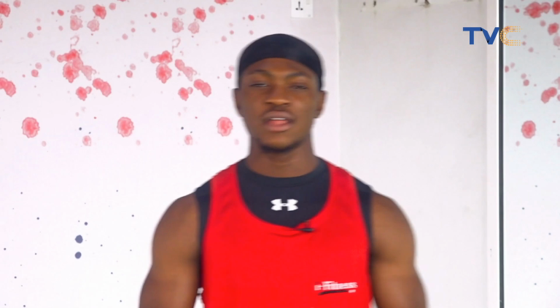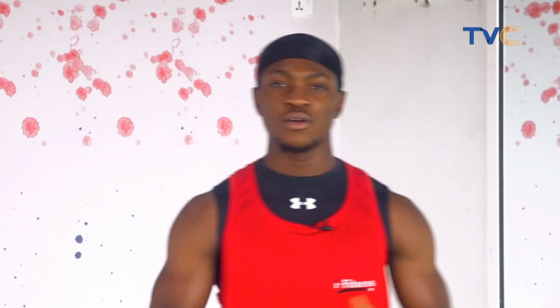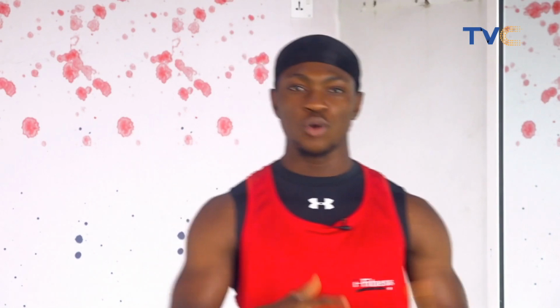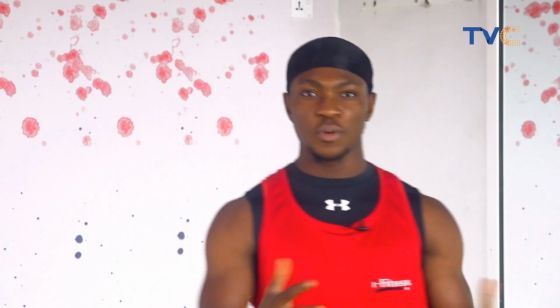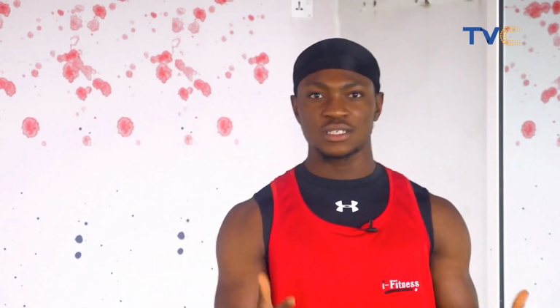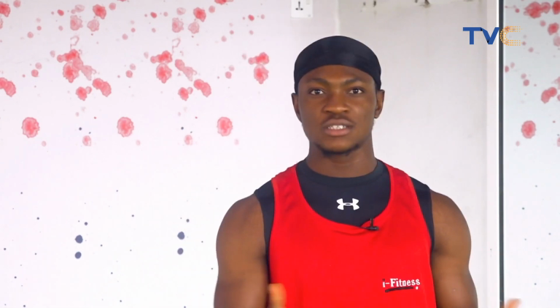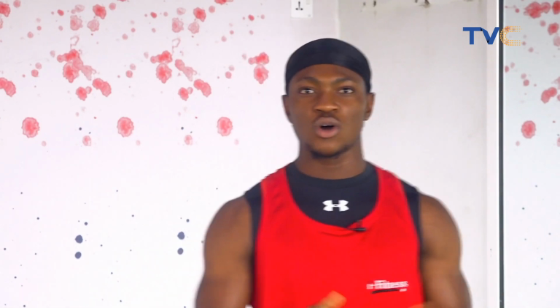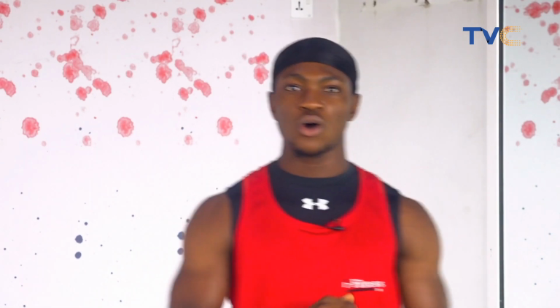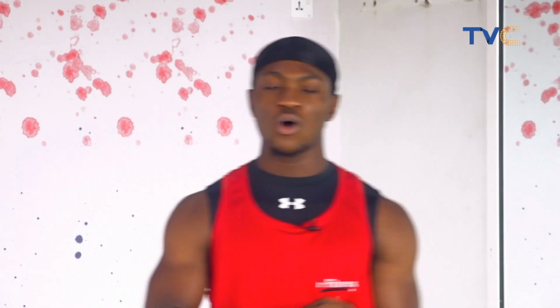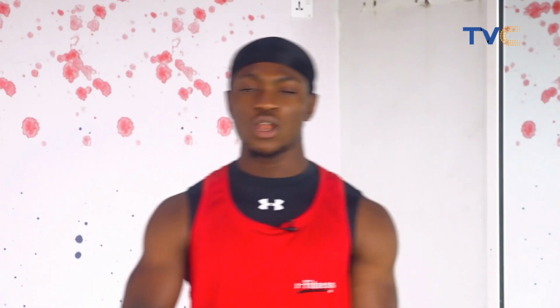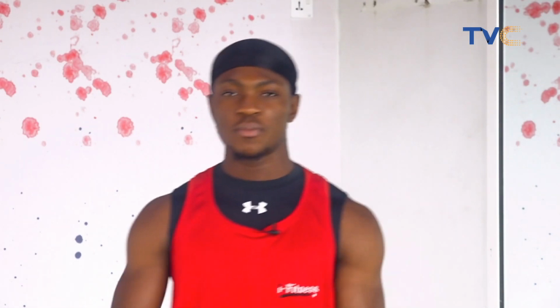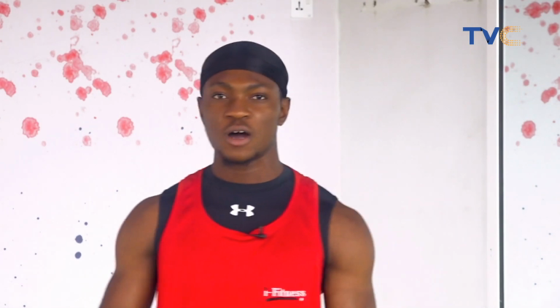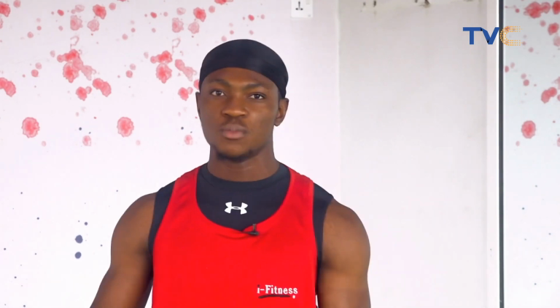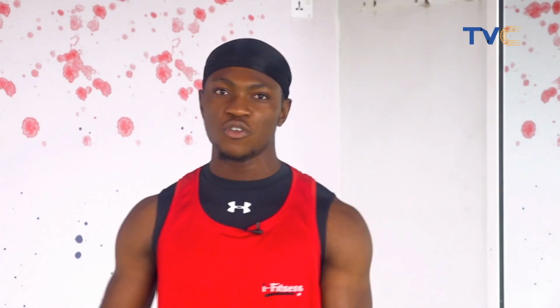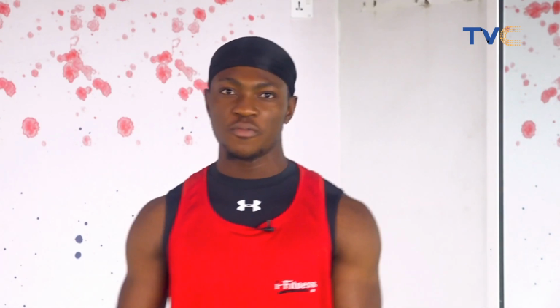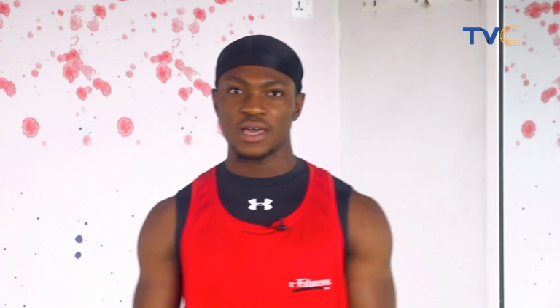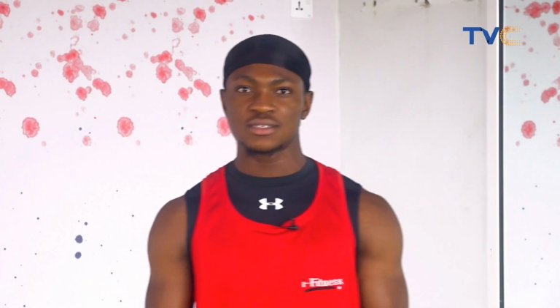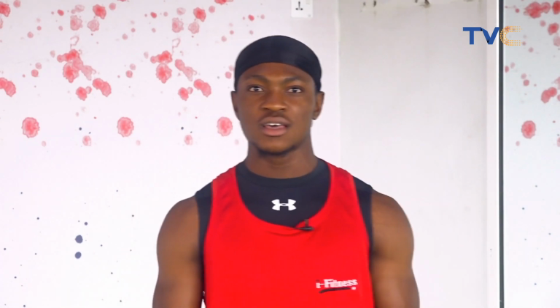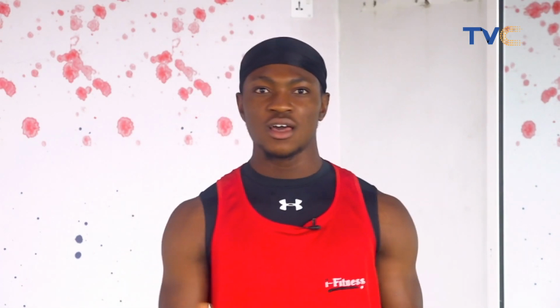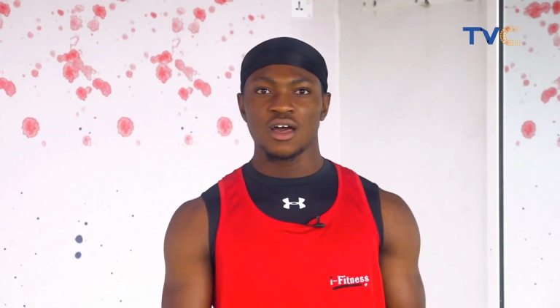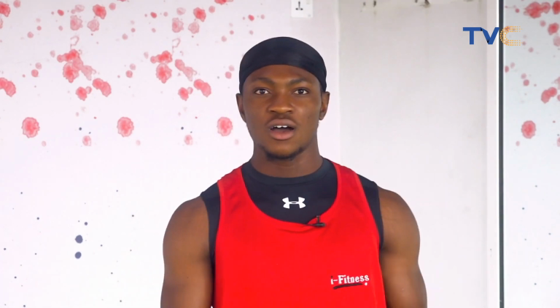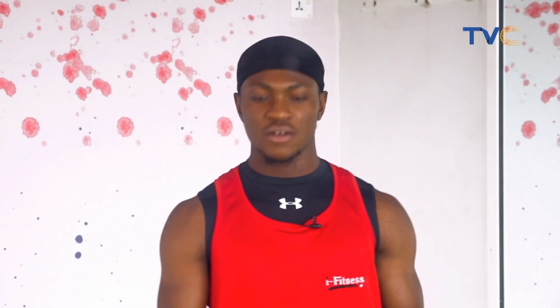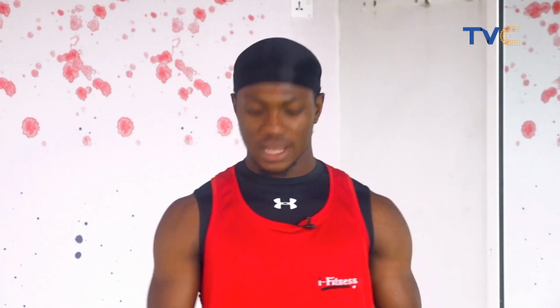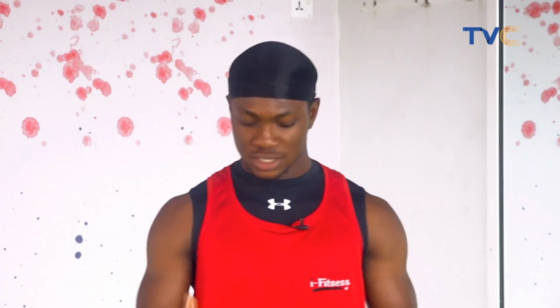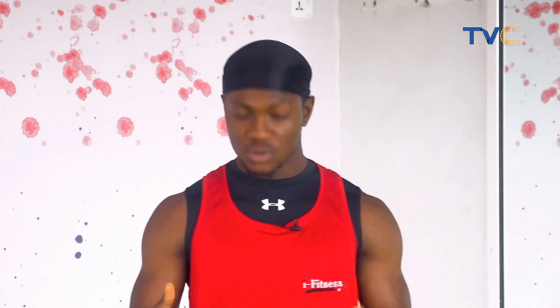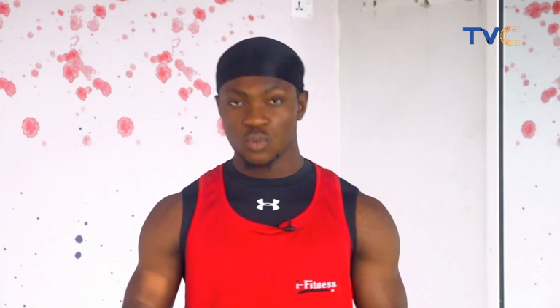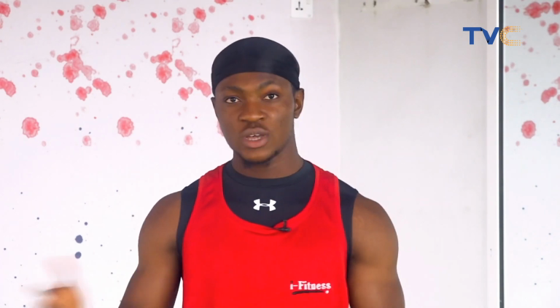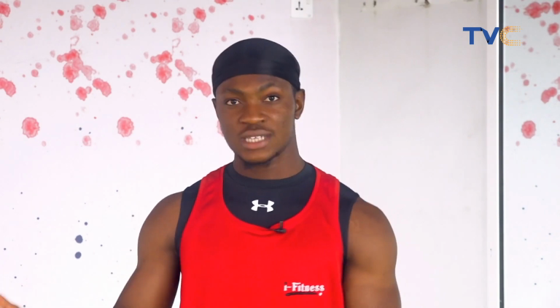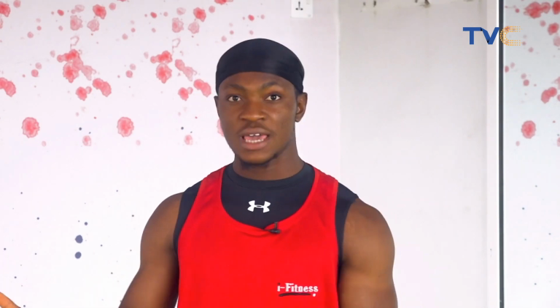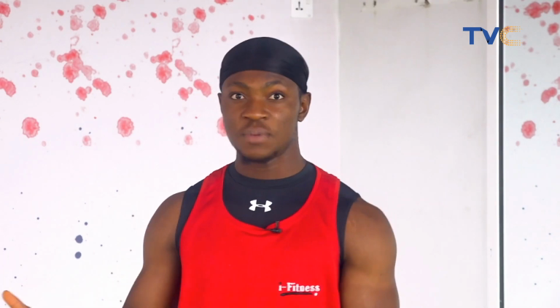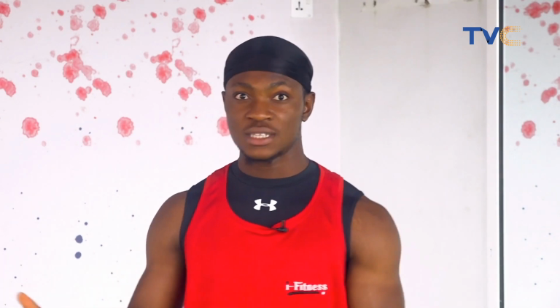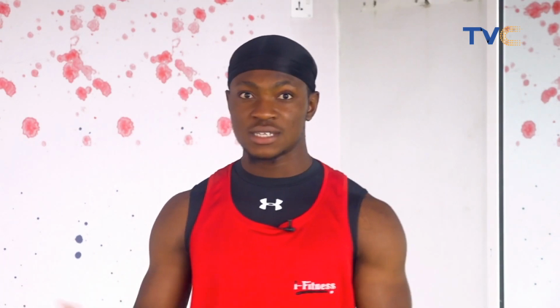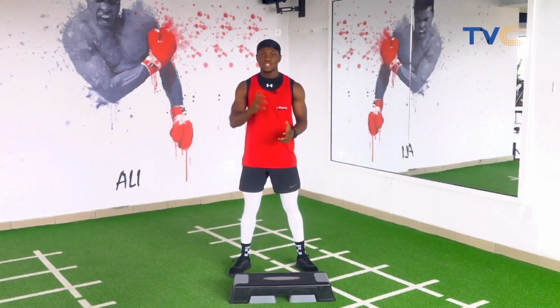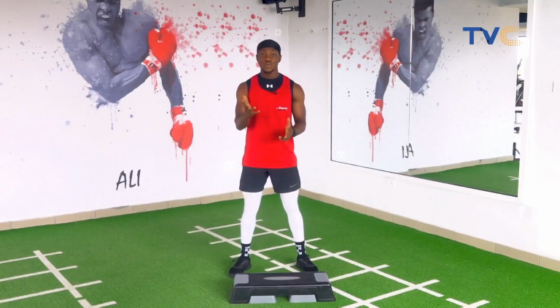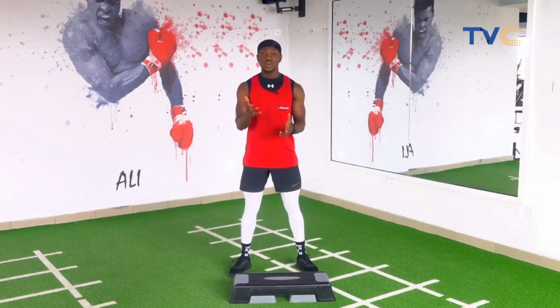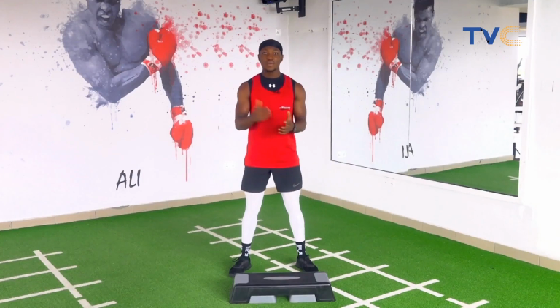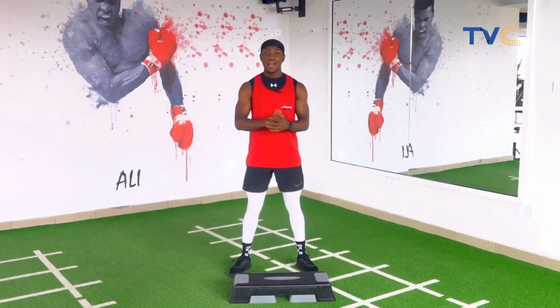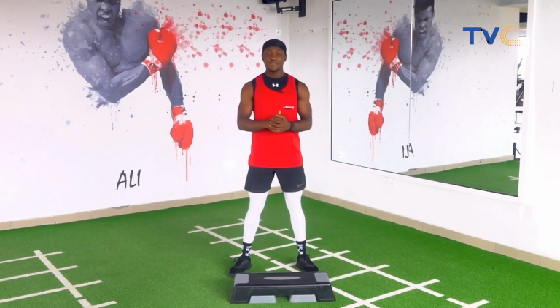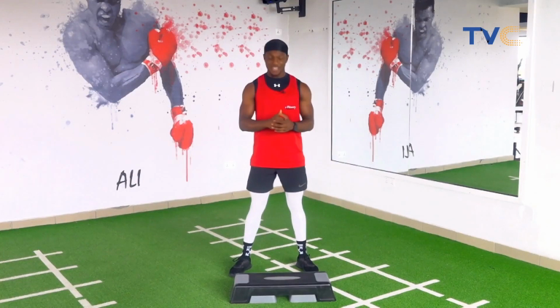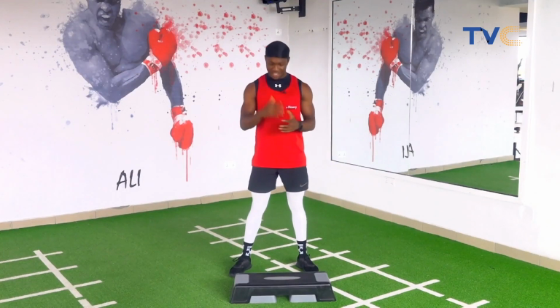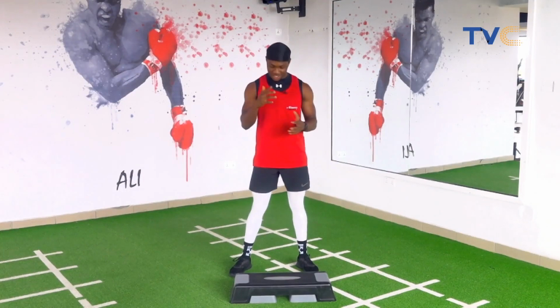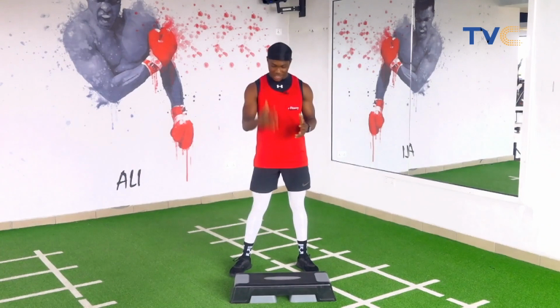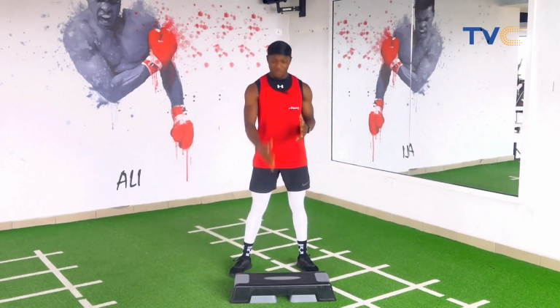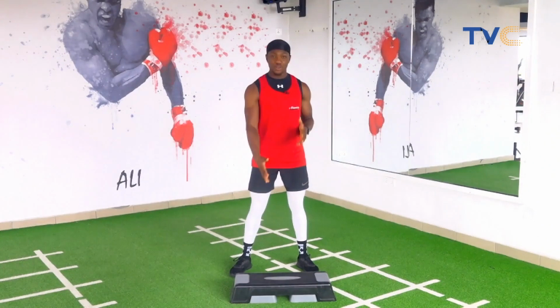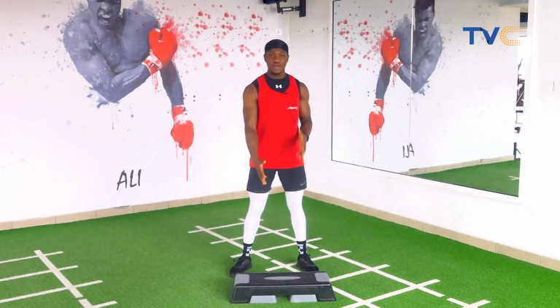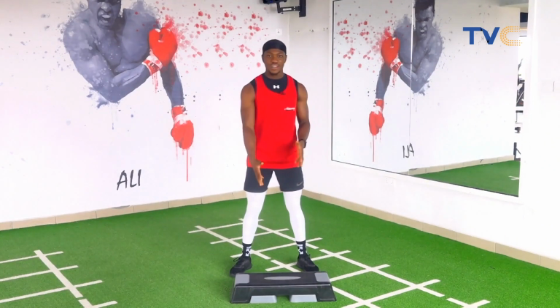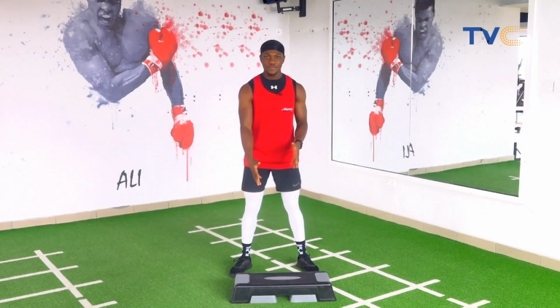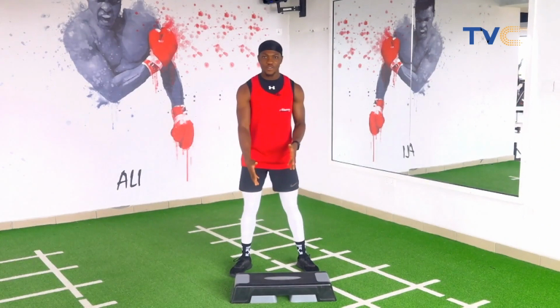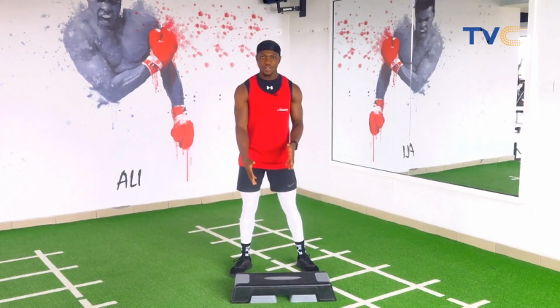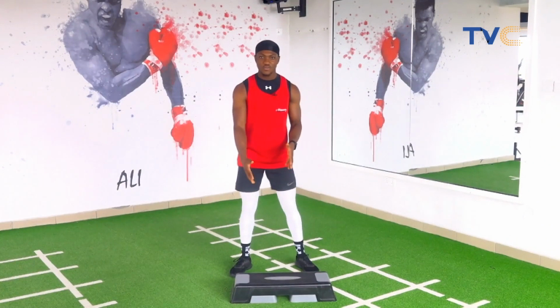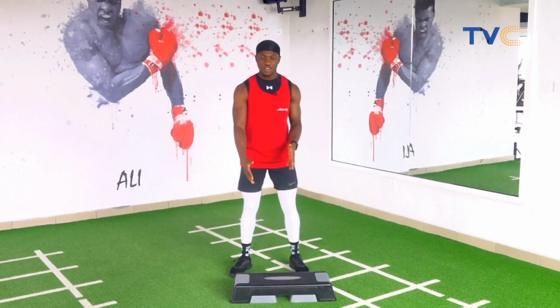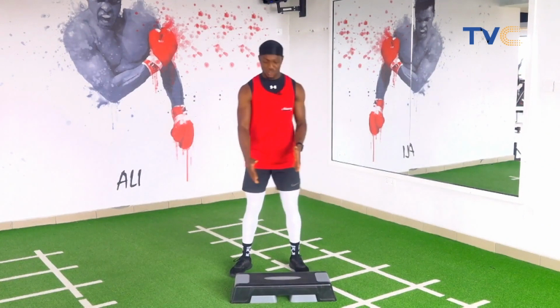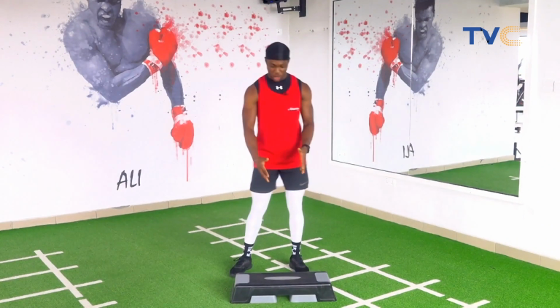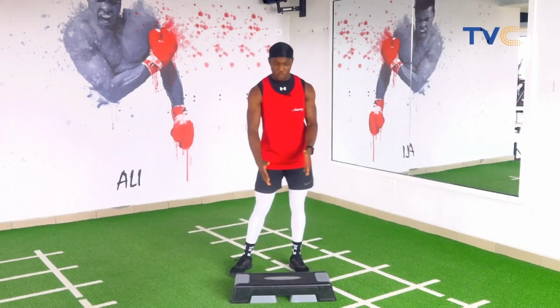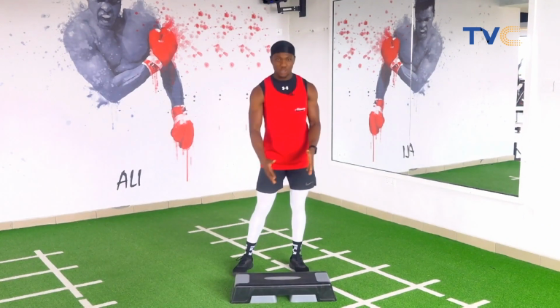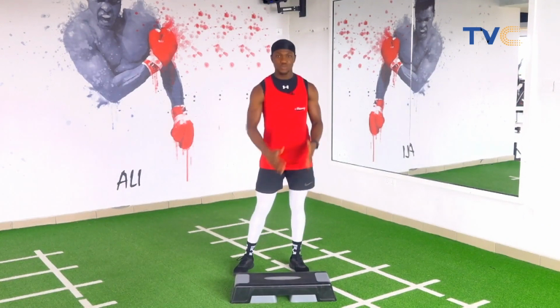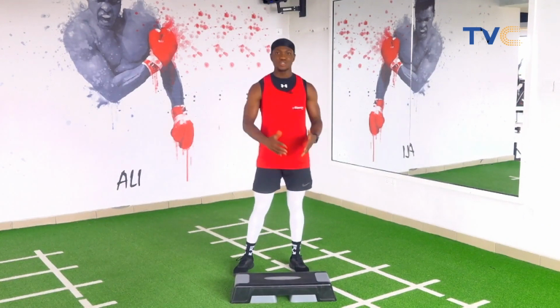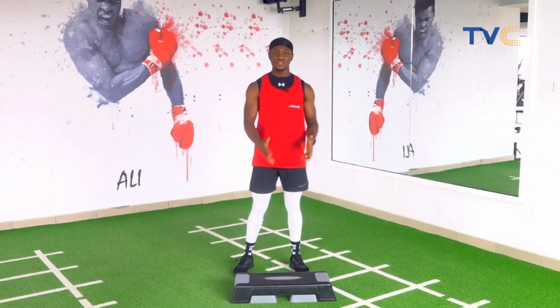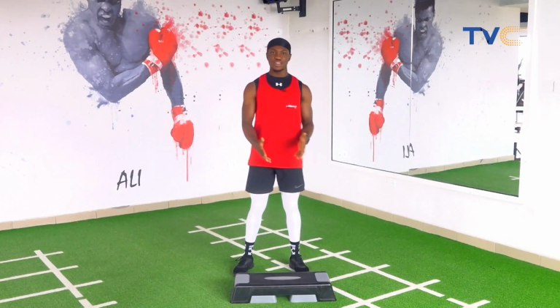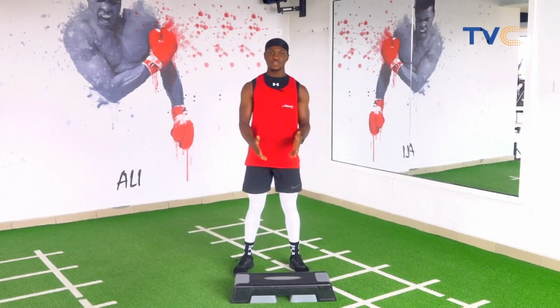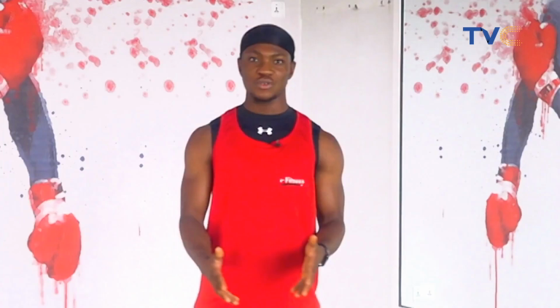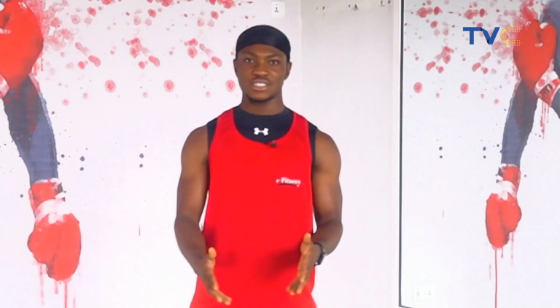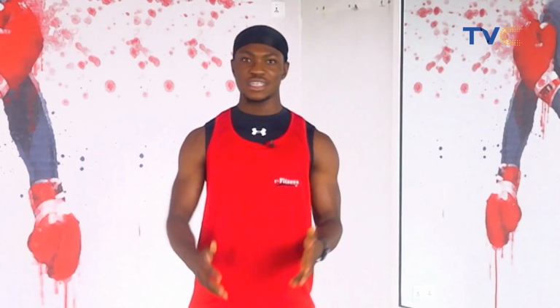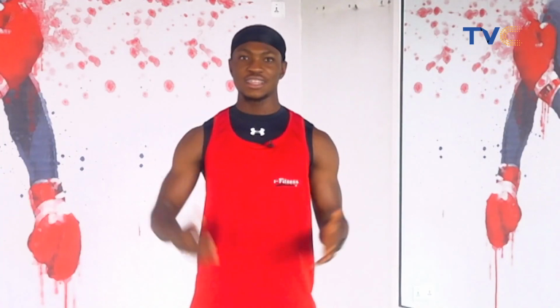Aerobics is all about movement with a beat. So we're going to be having a step board right in front of us to help us with today's routine.